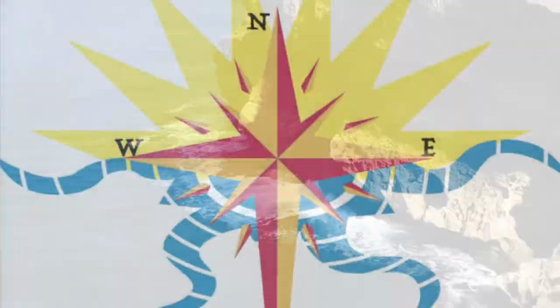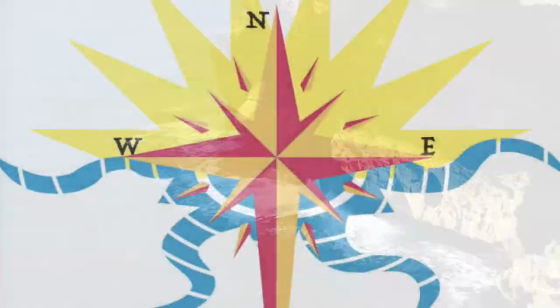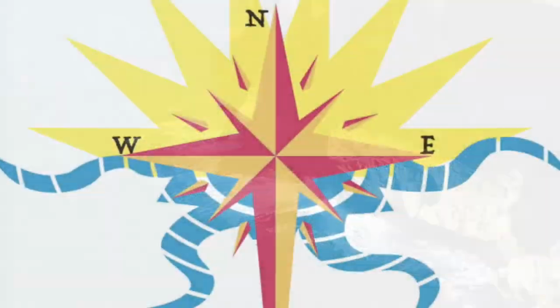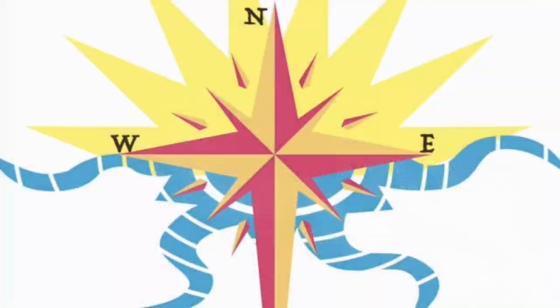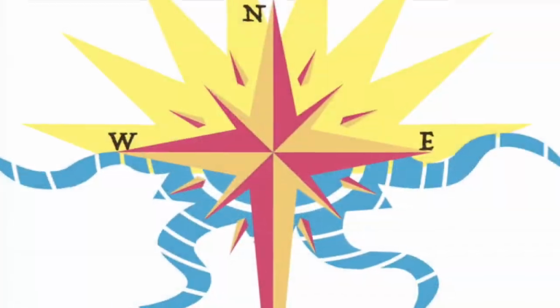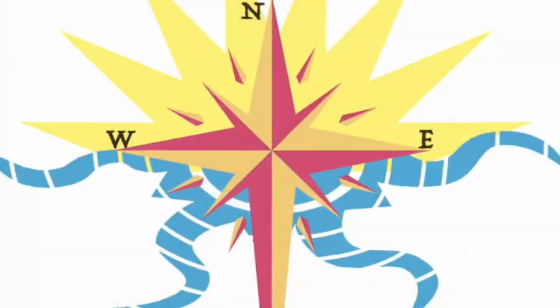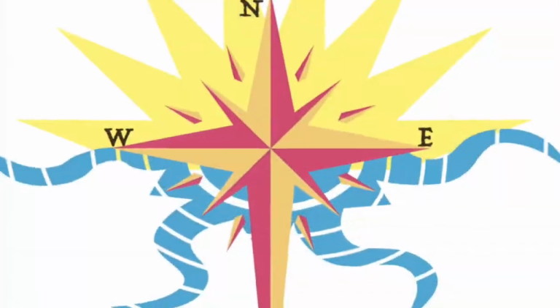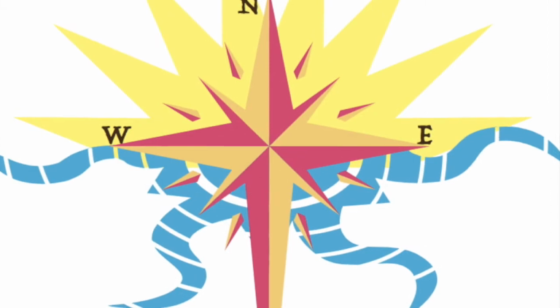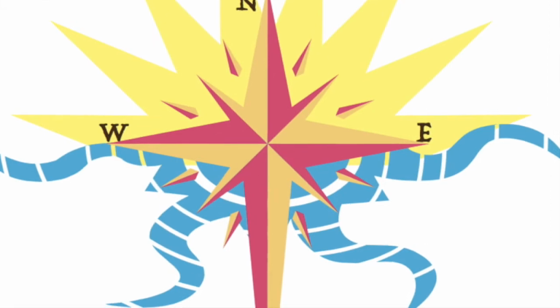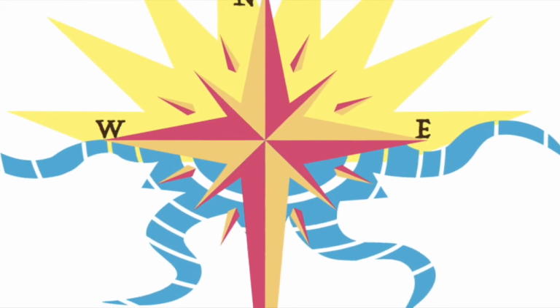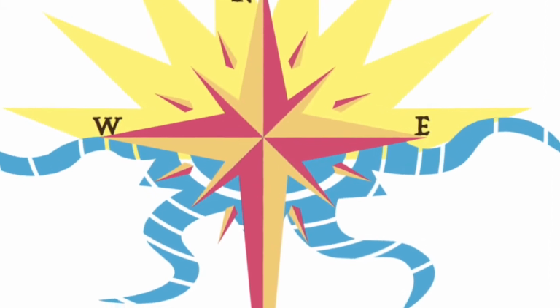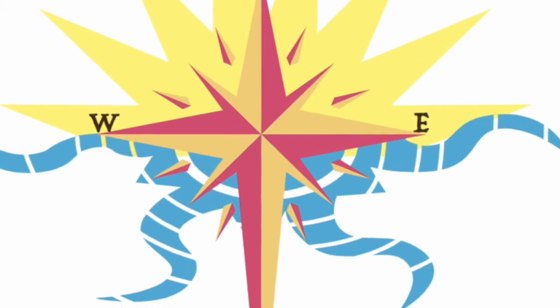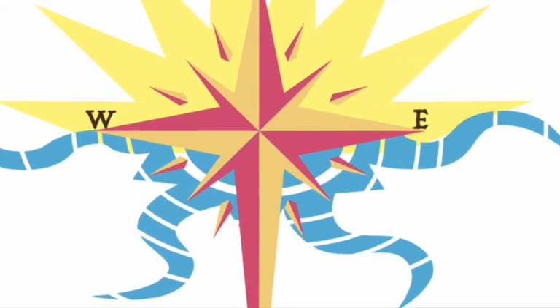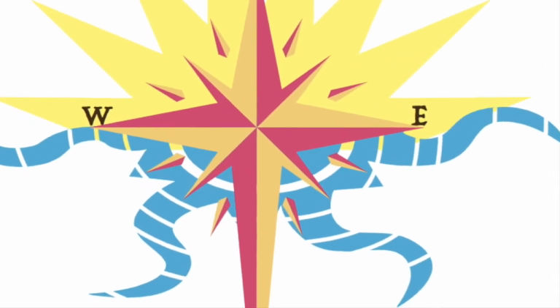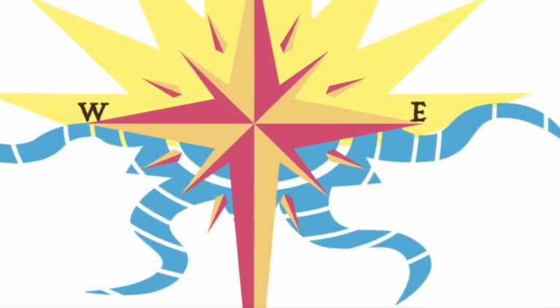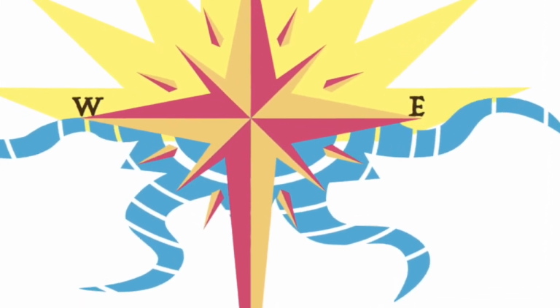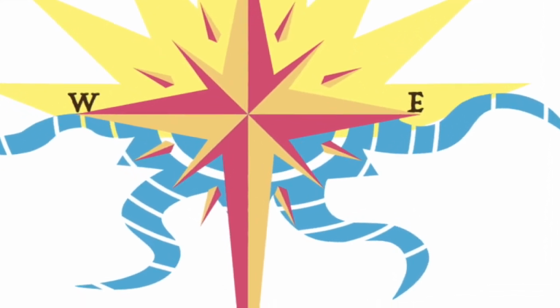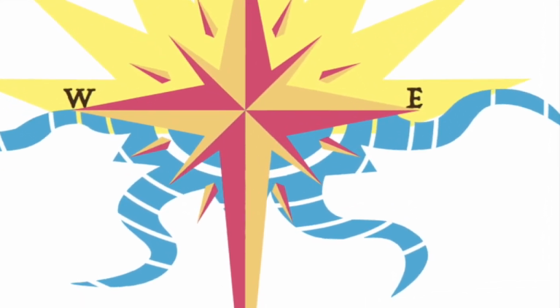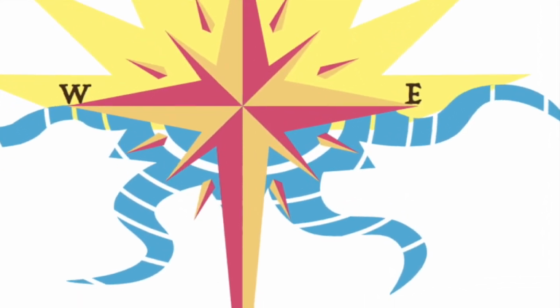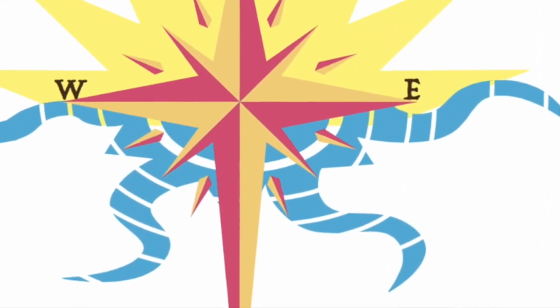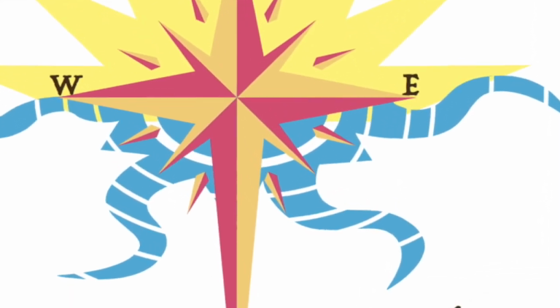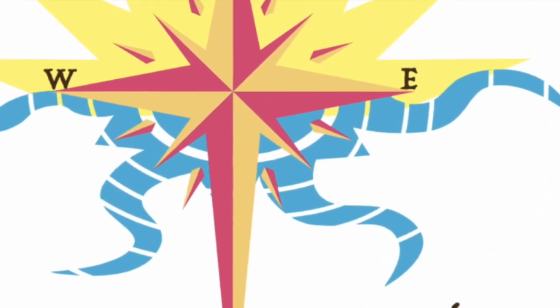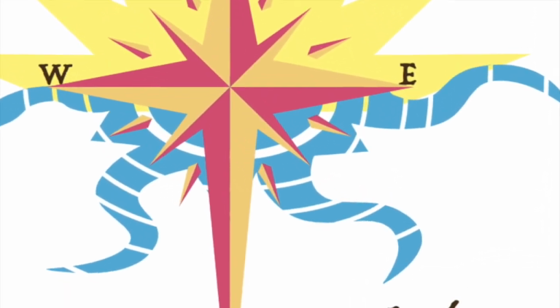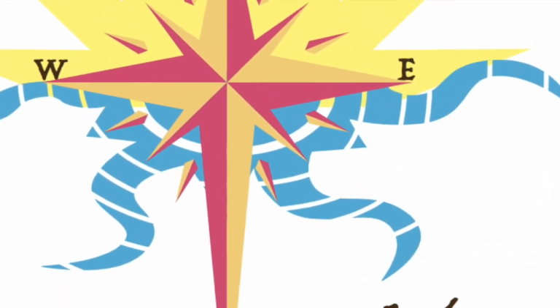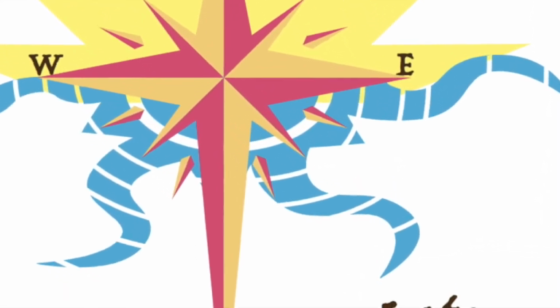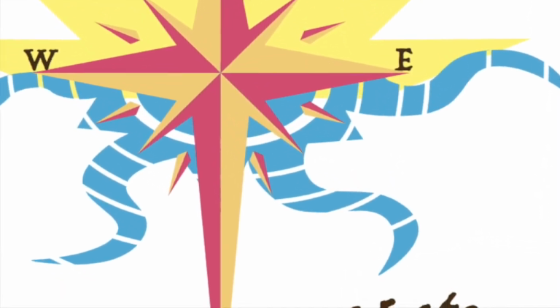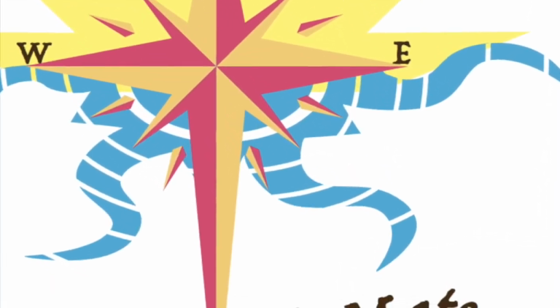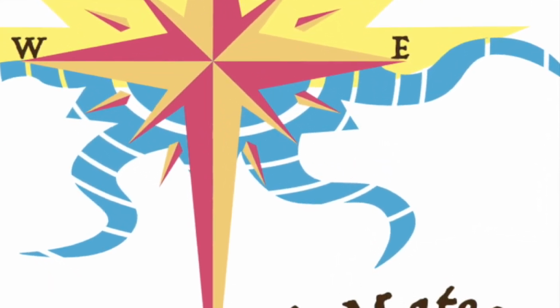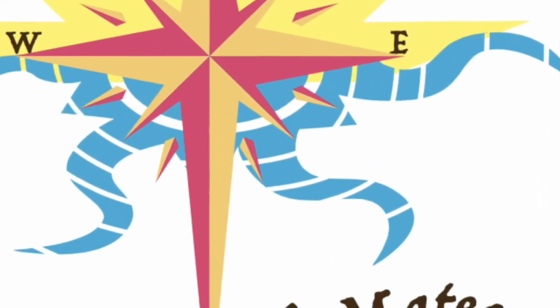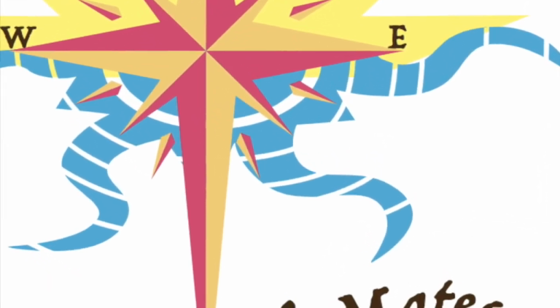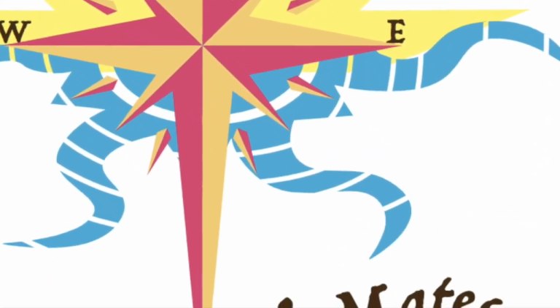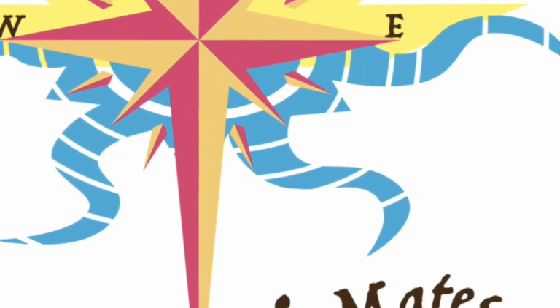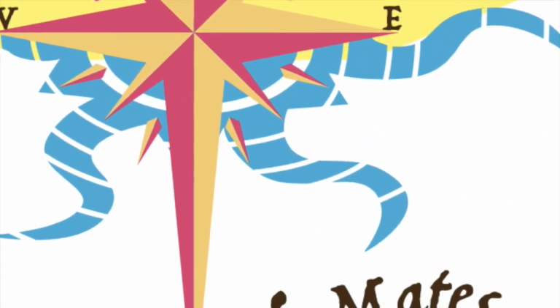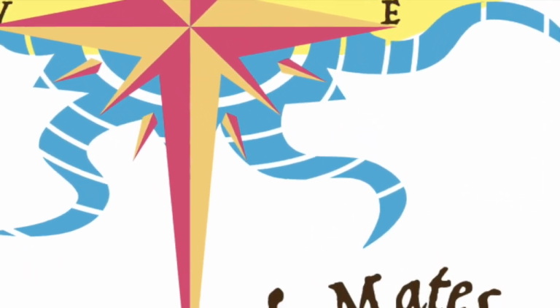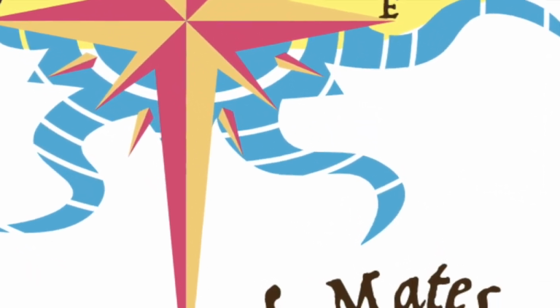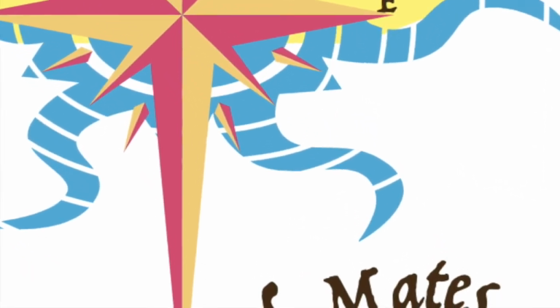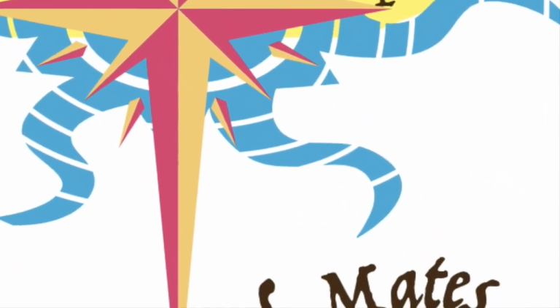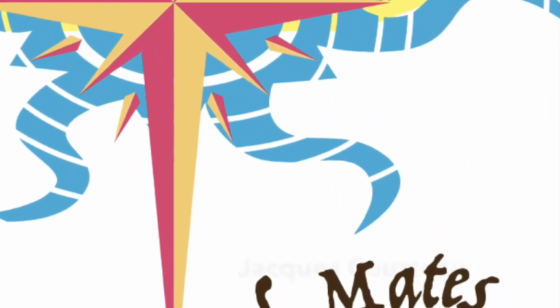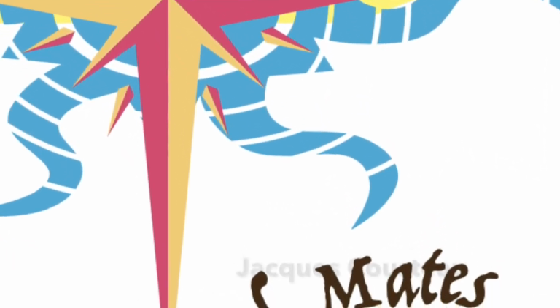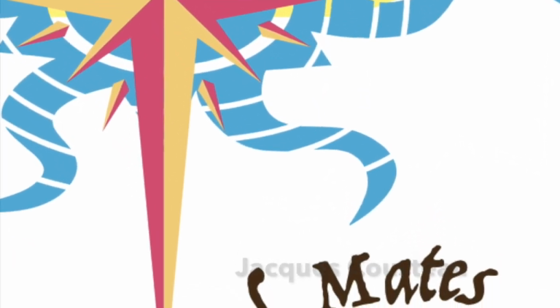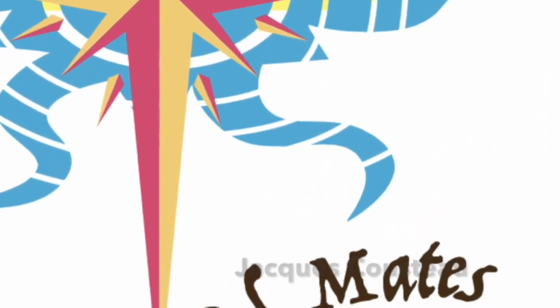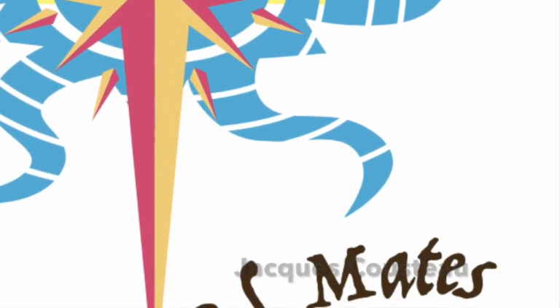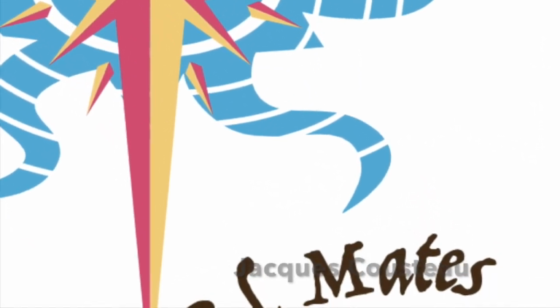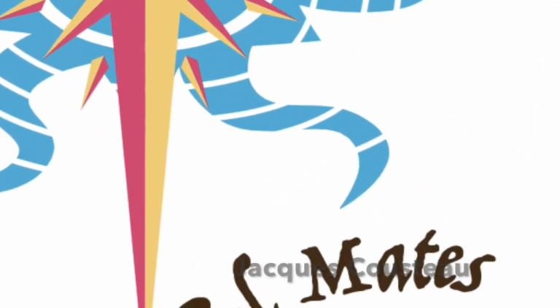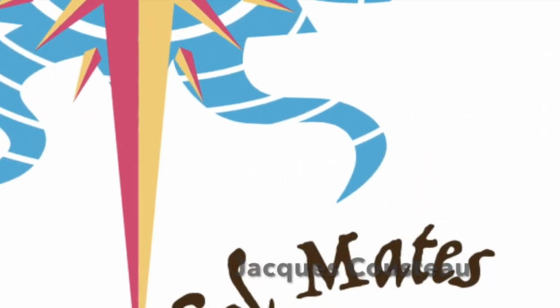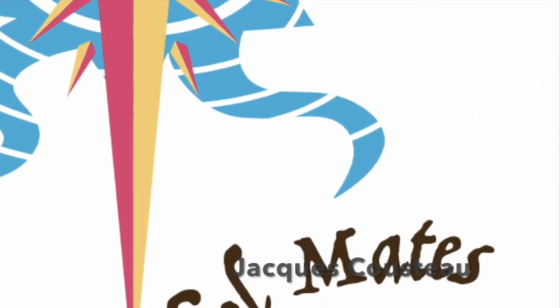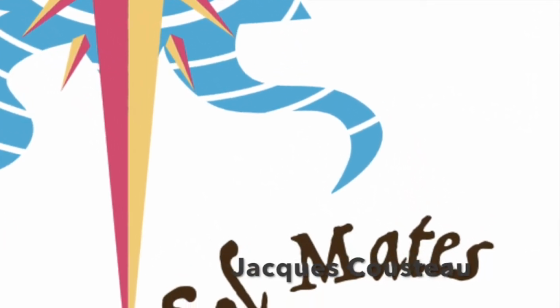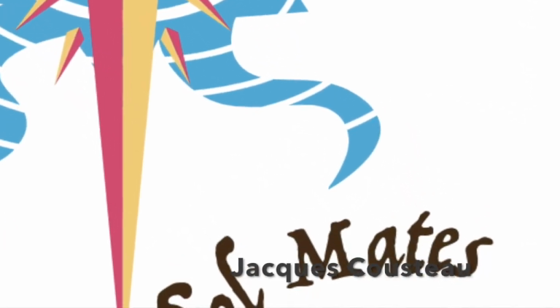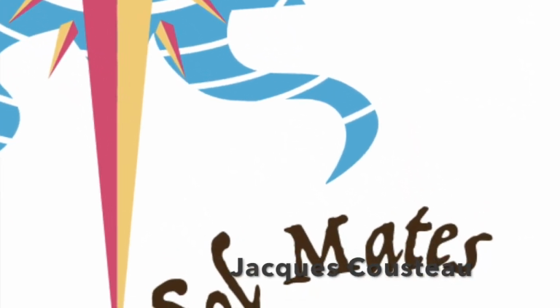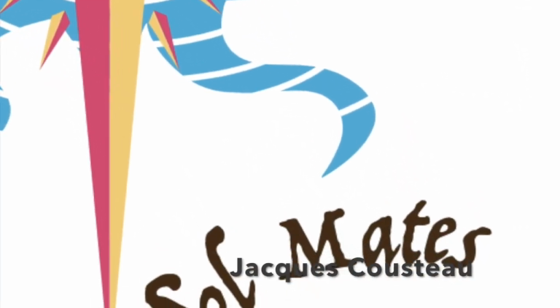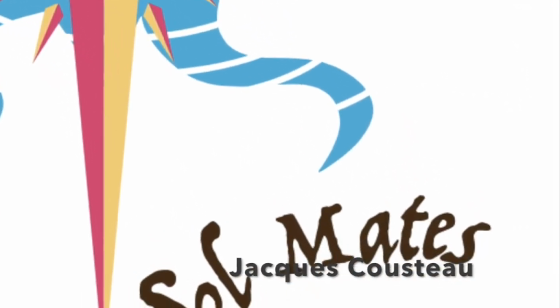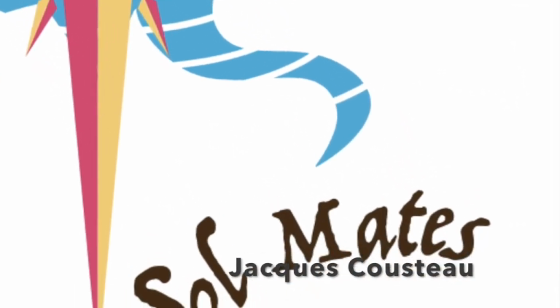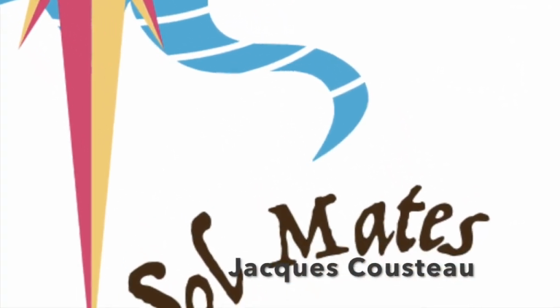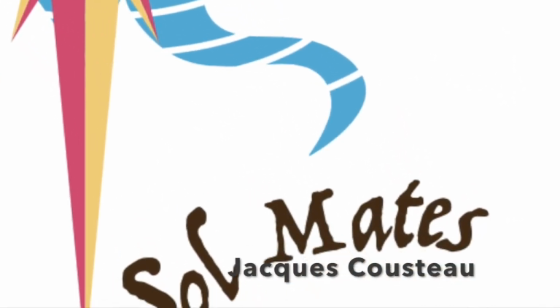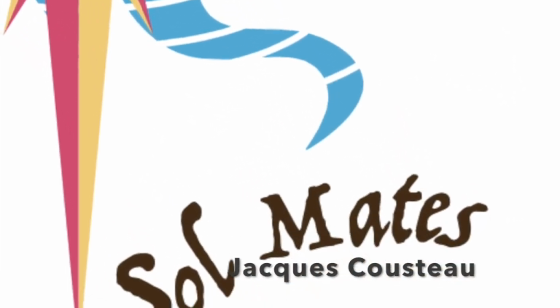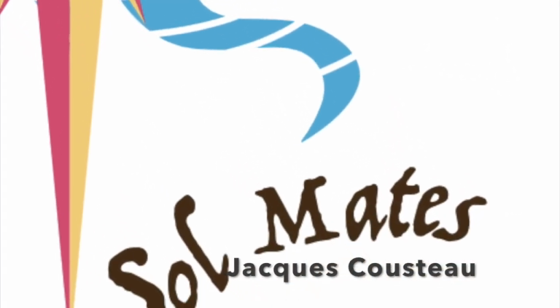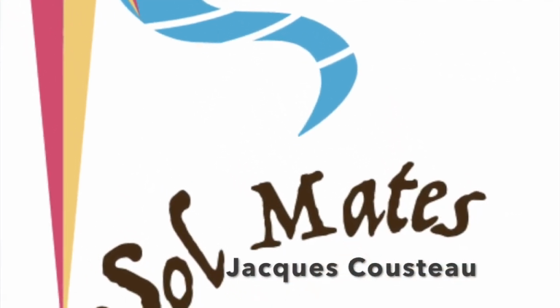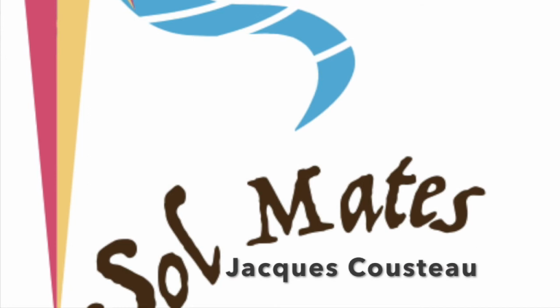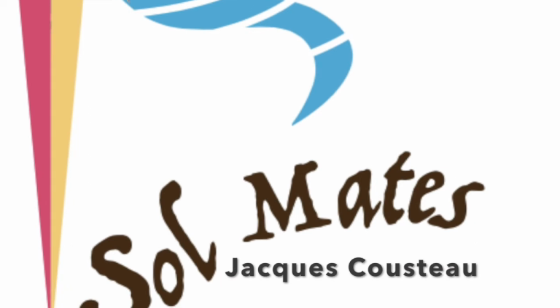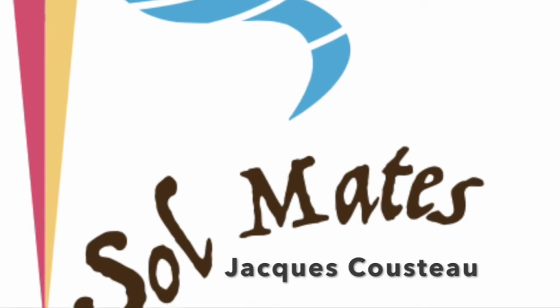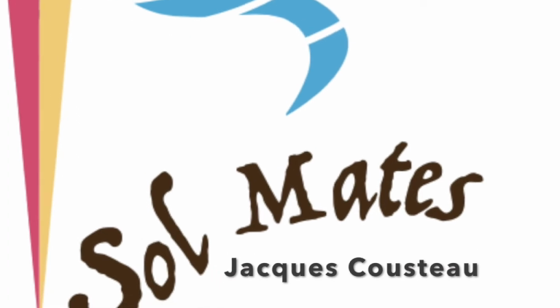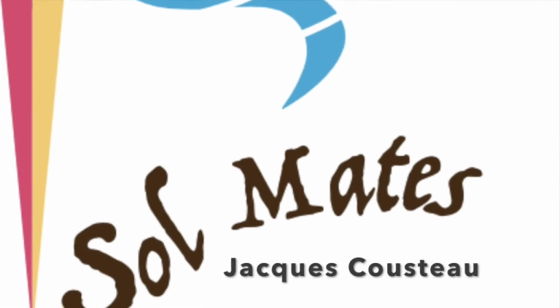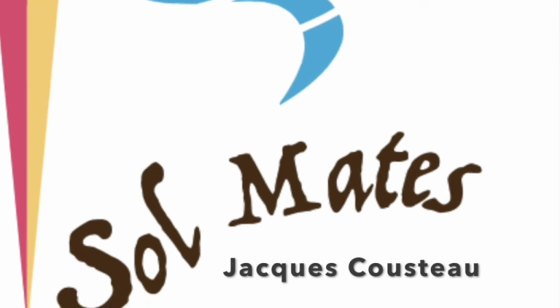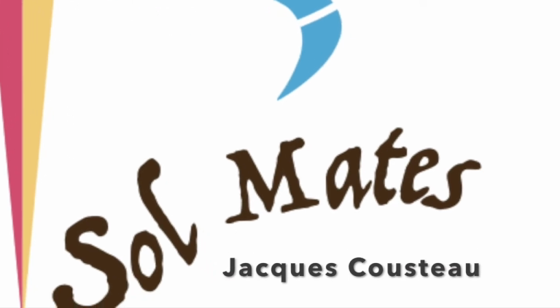"Once it casts its spell, holds one in its net of wonder forever." - Jacques Cousteau.